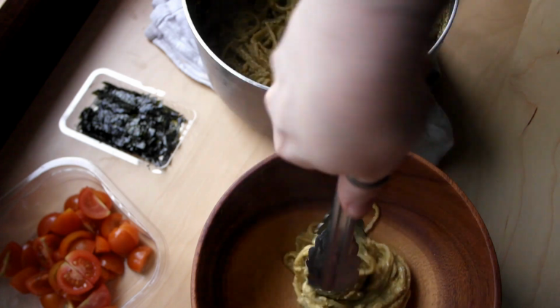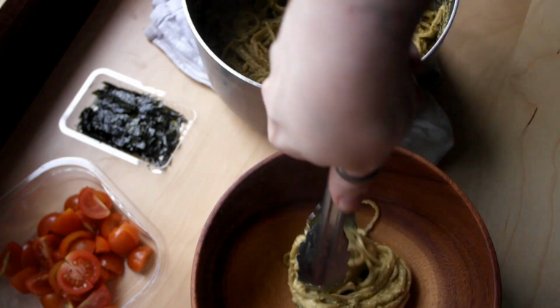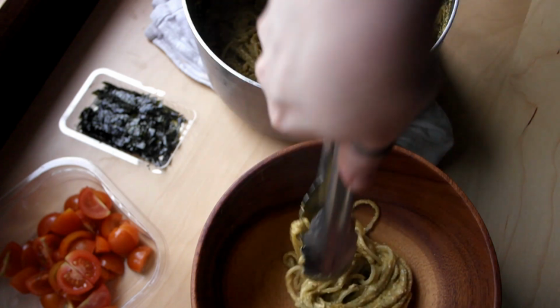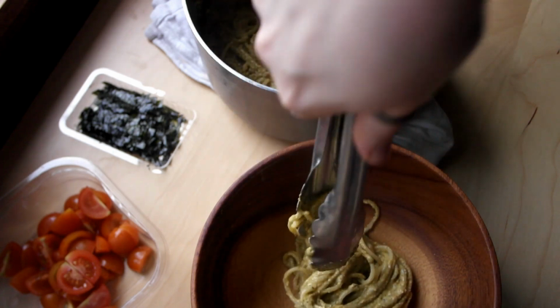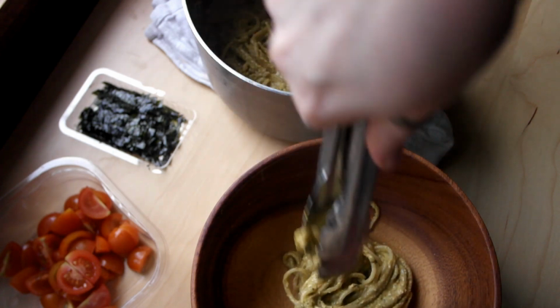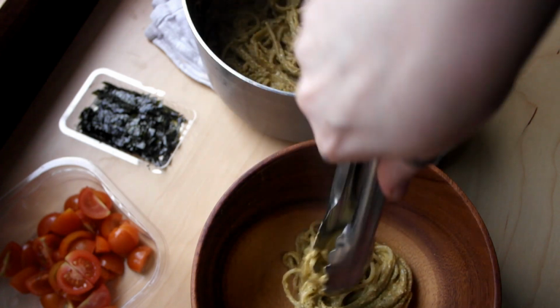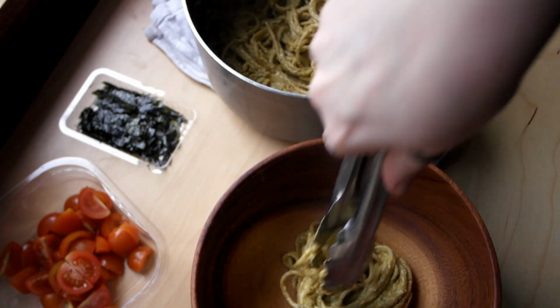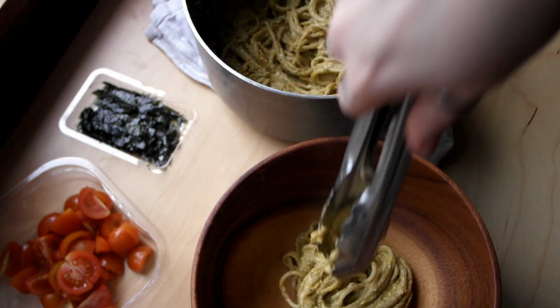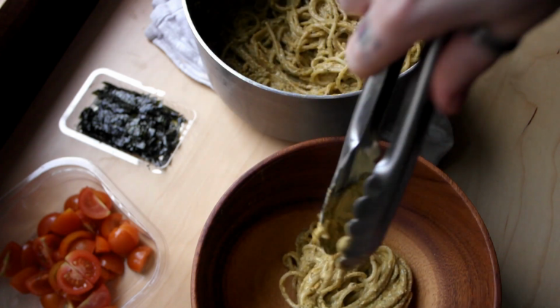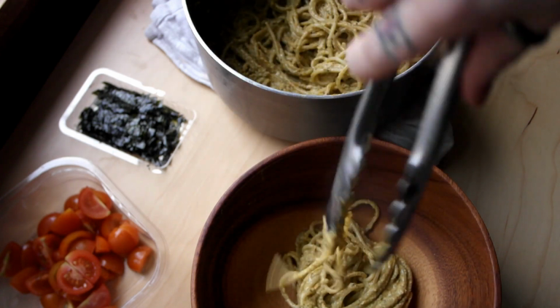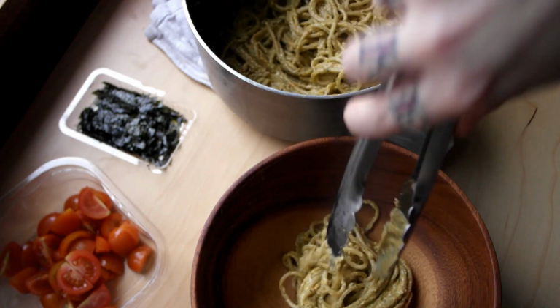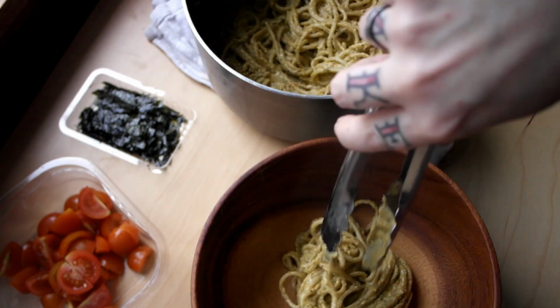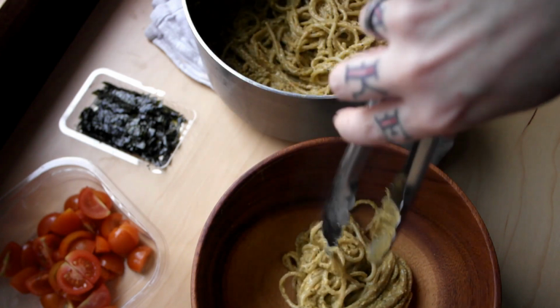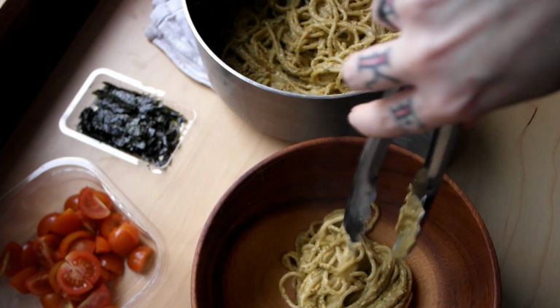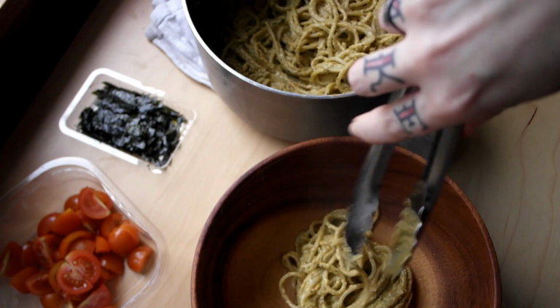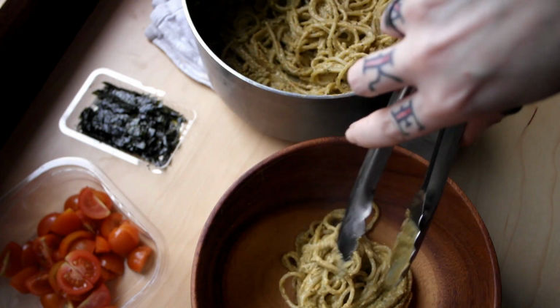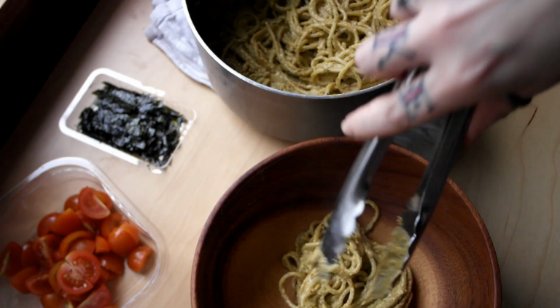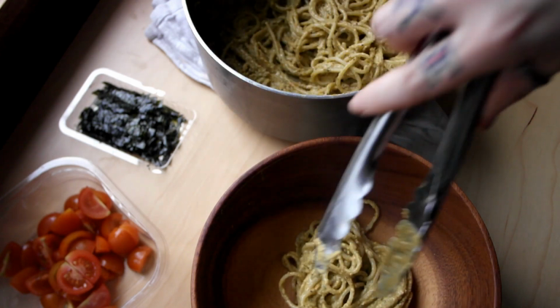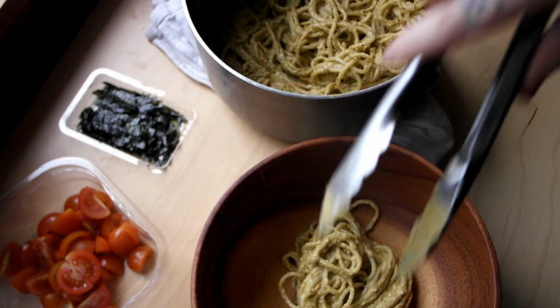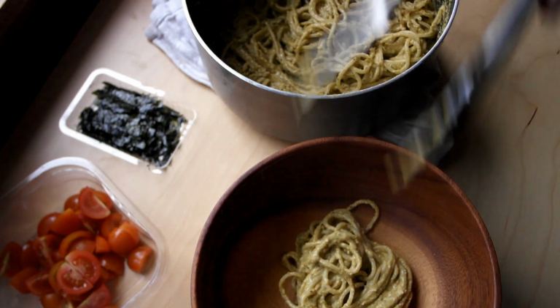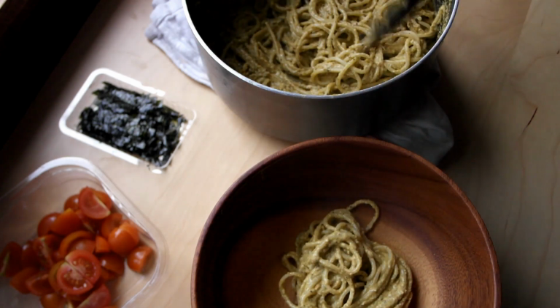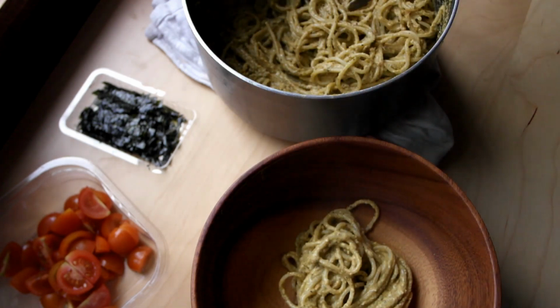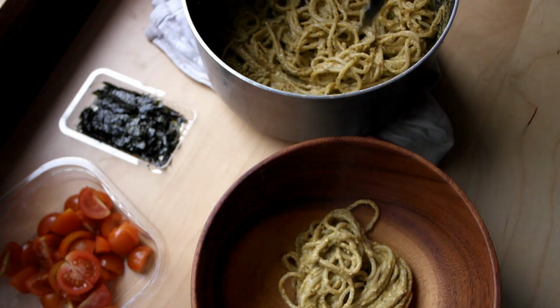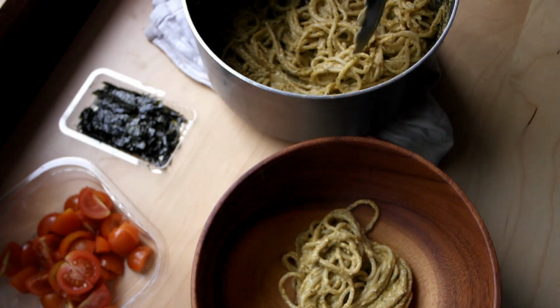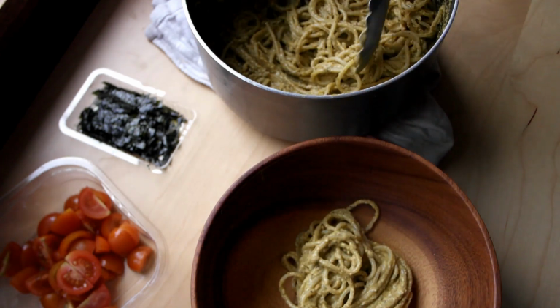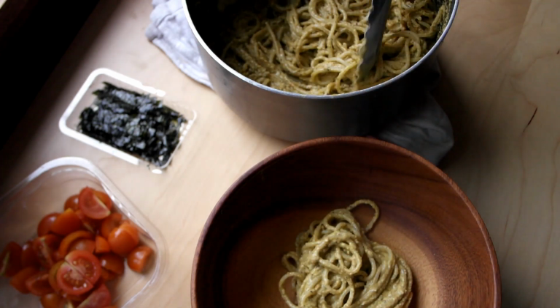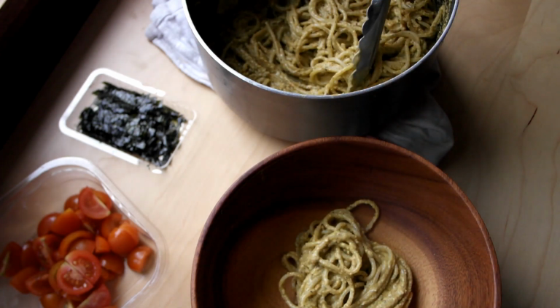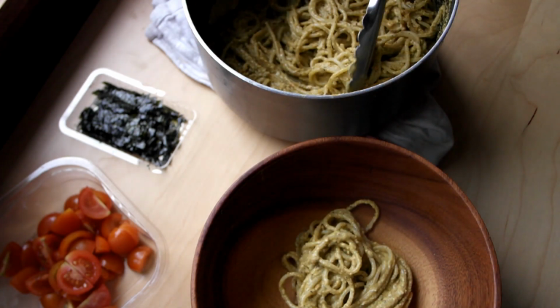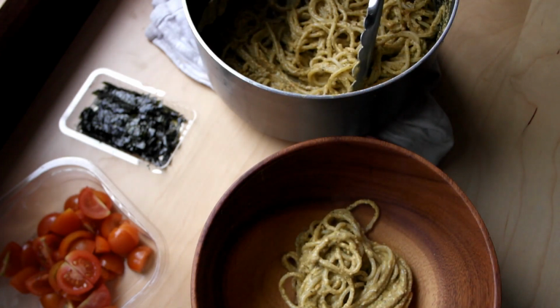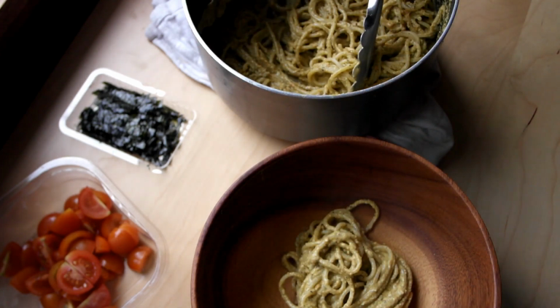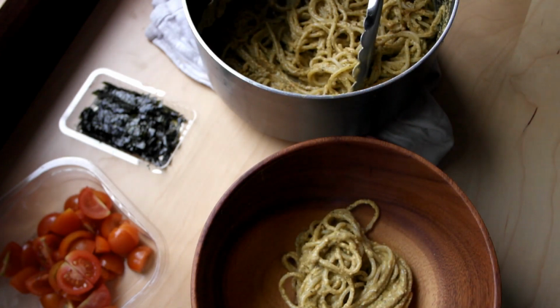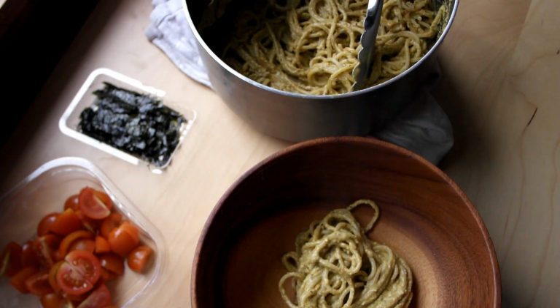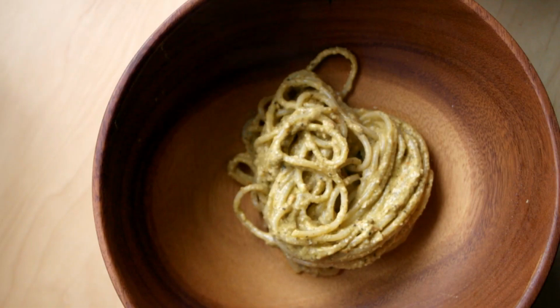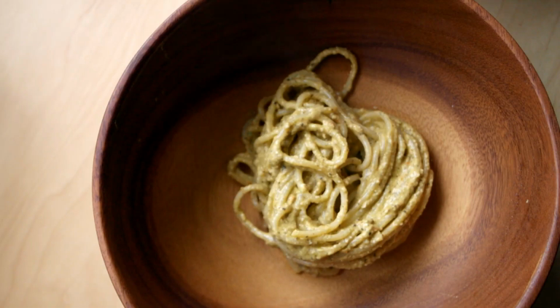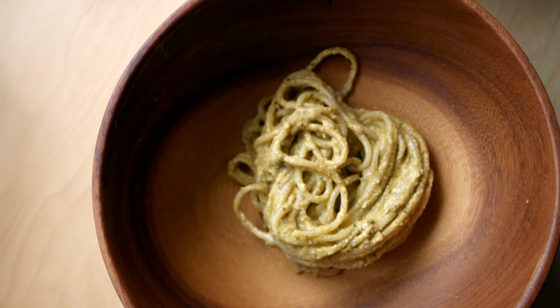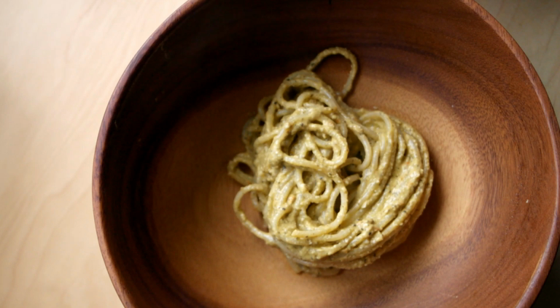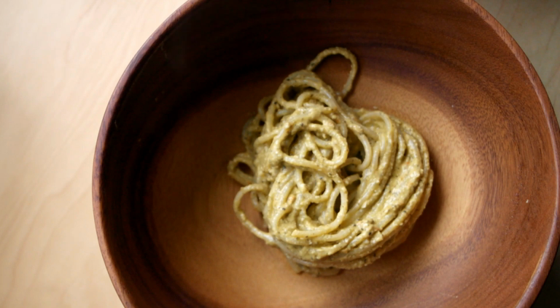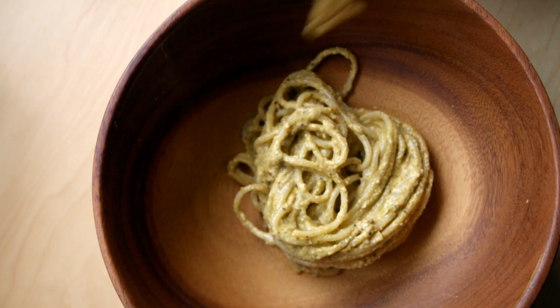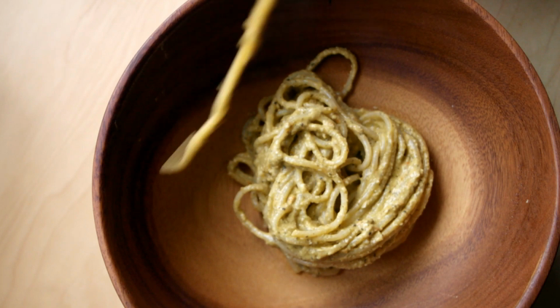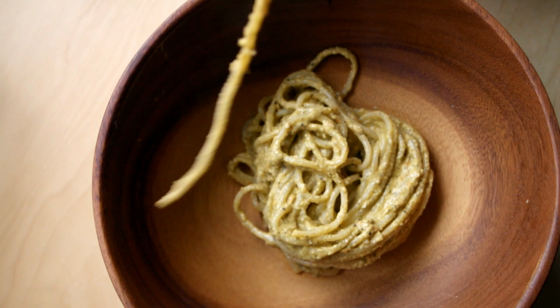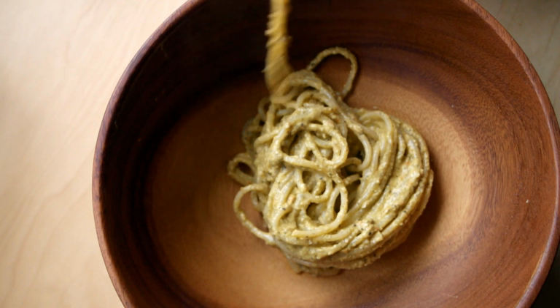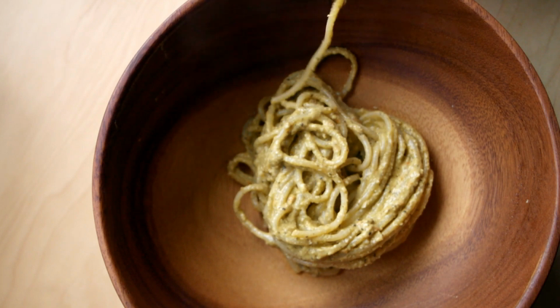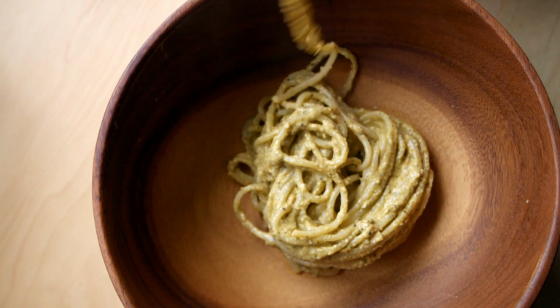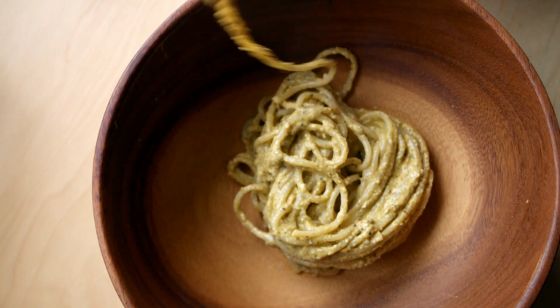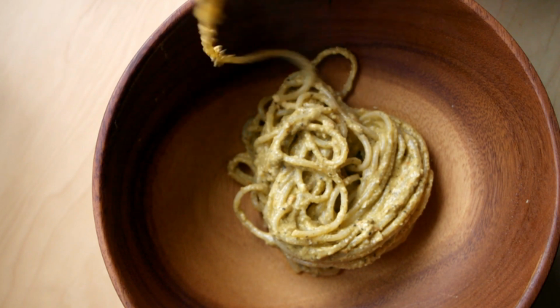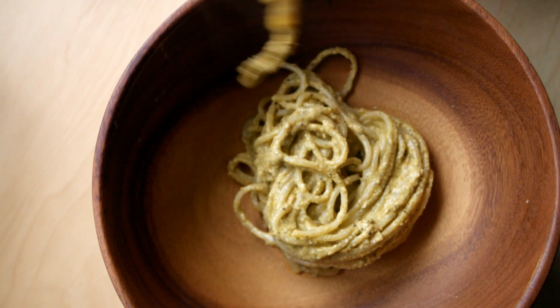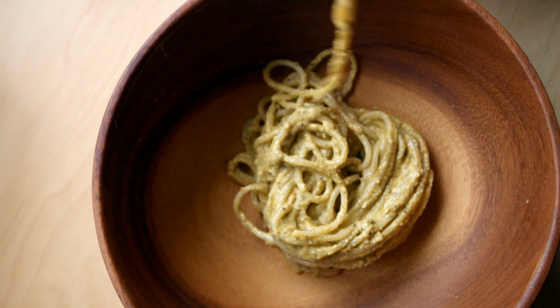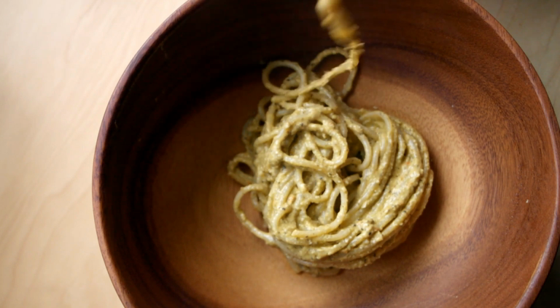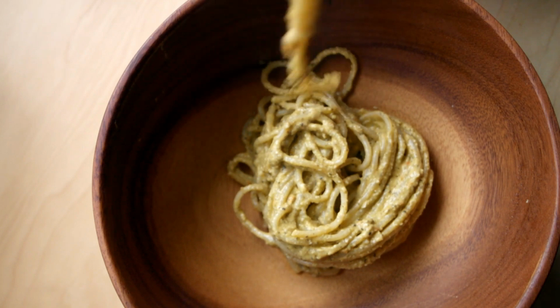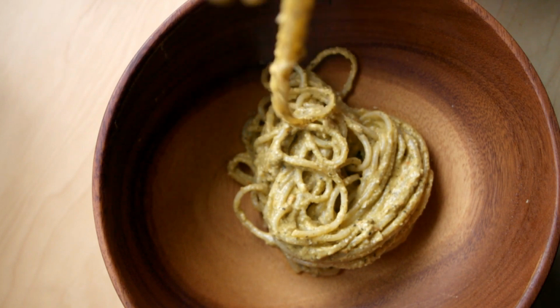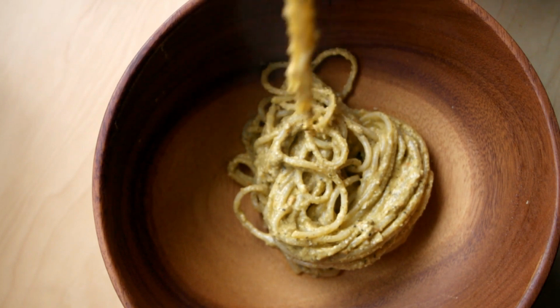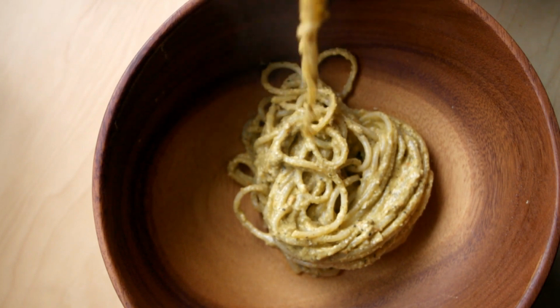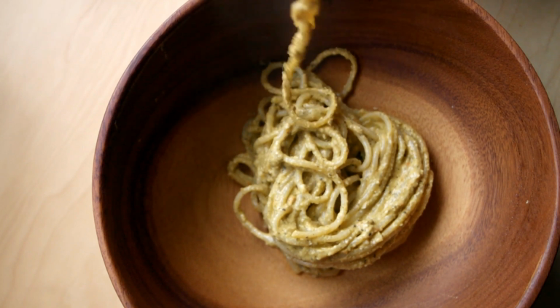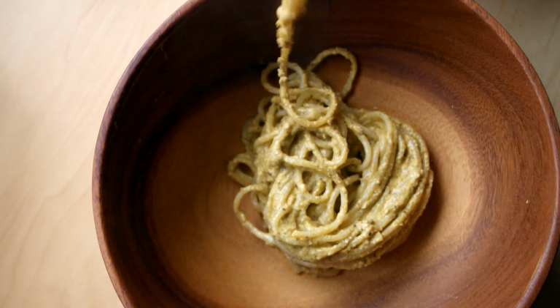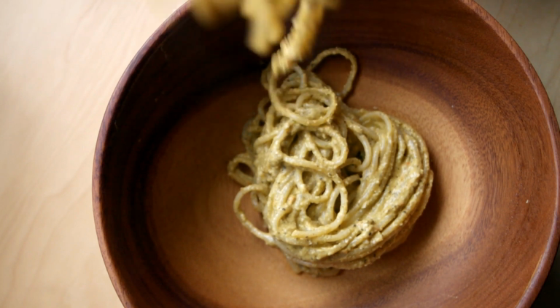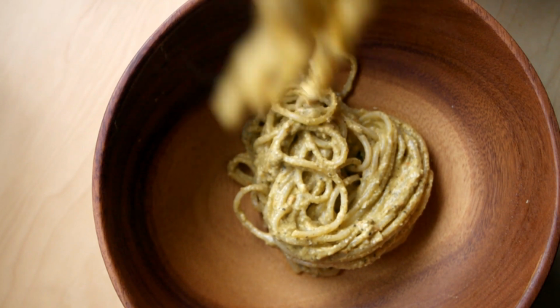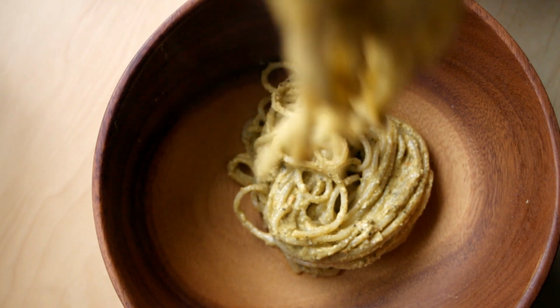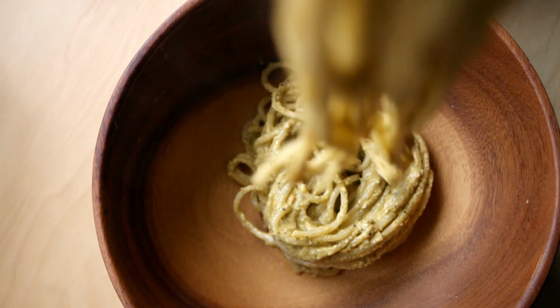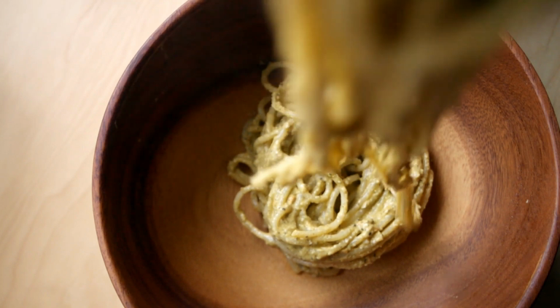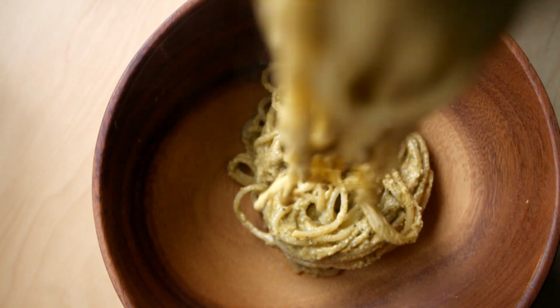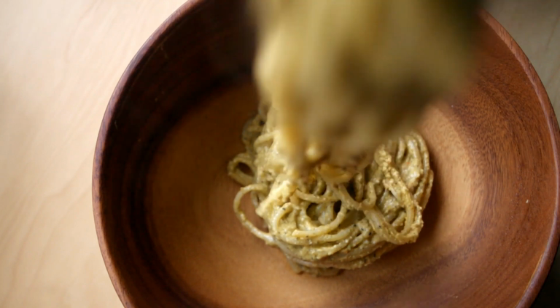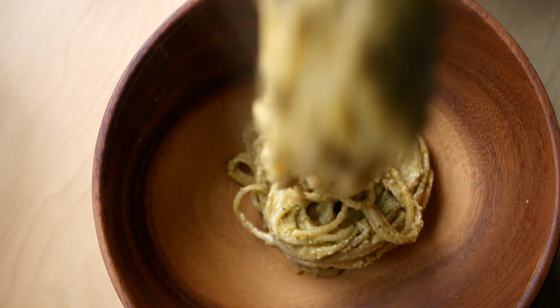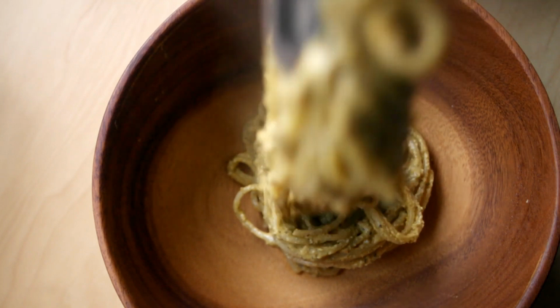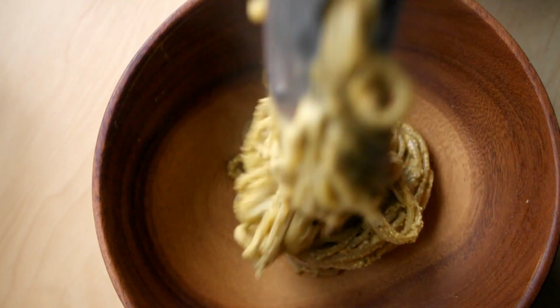Here I've done it with some spaghetti, and then I've topped it with some more chopped tomatoes and some cut-up nori sheets.